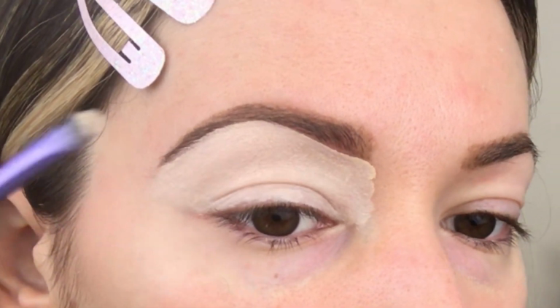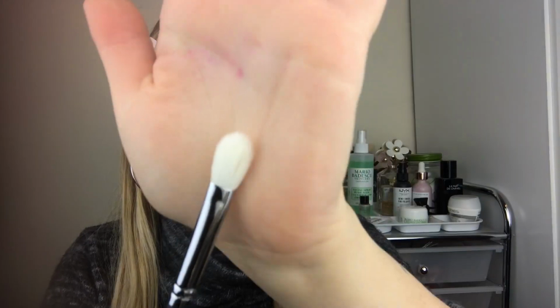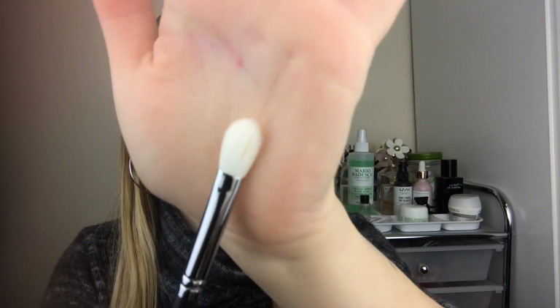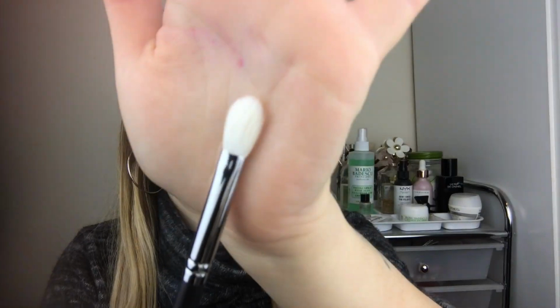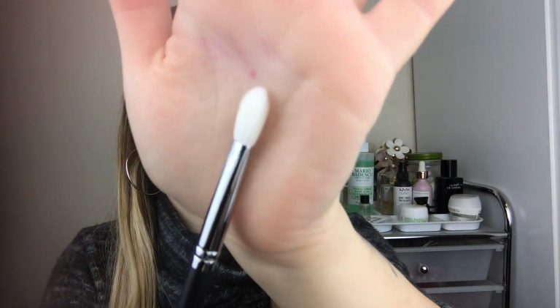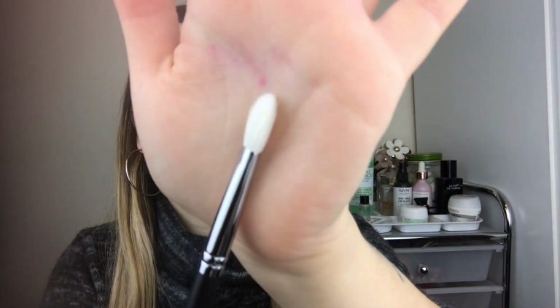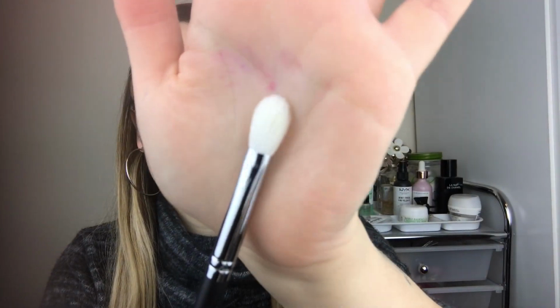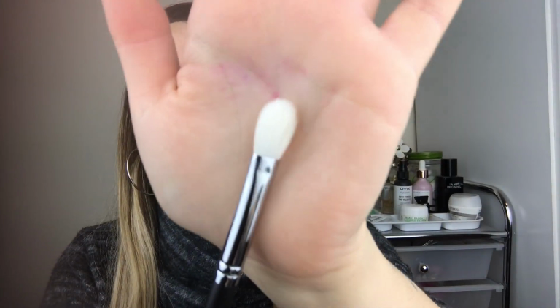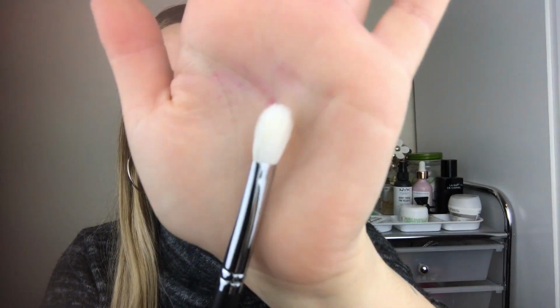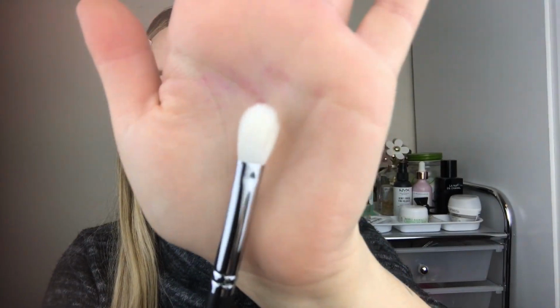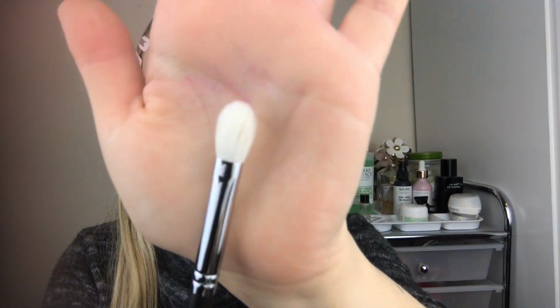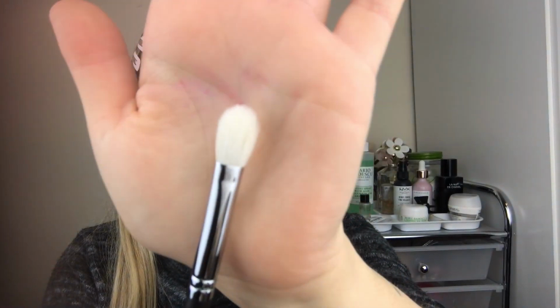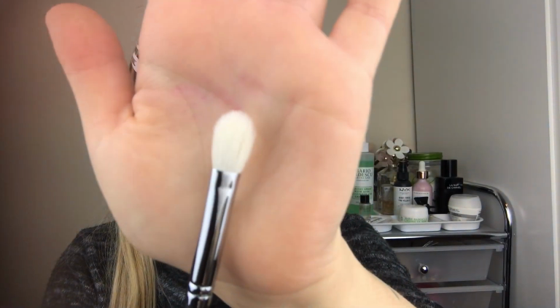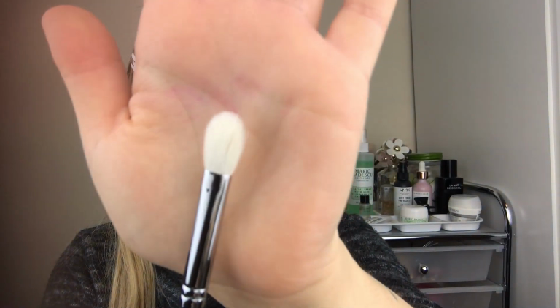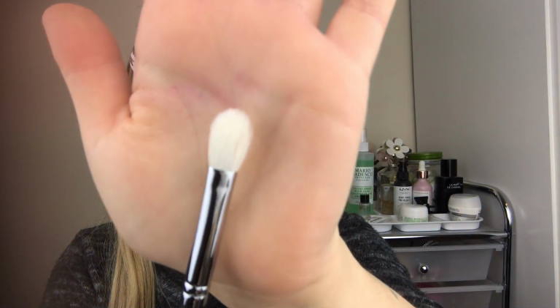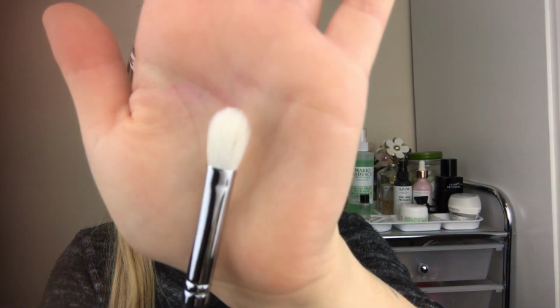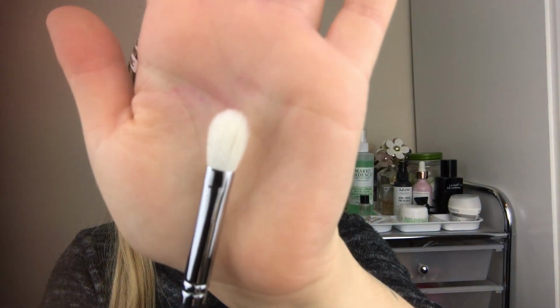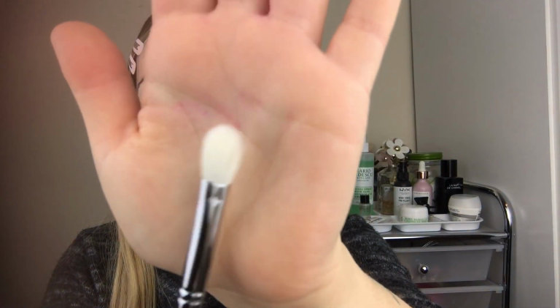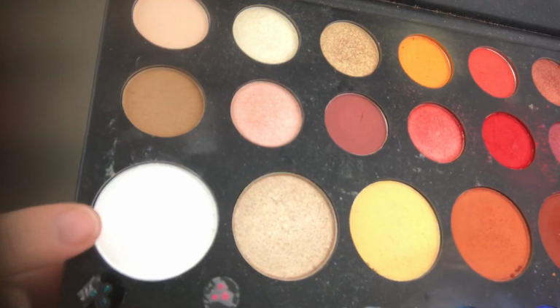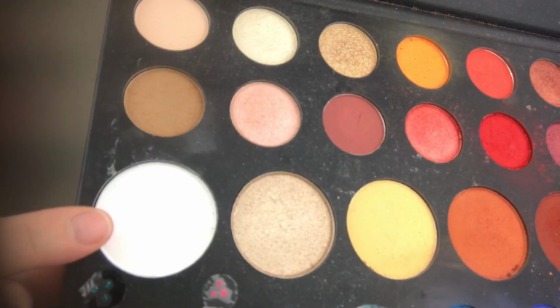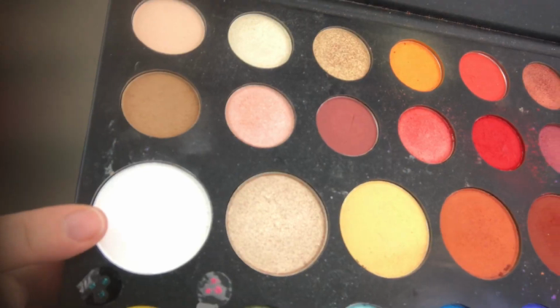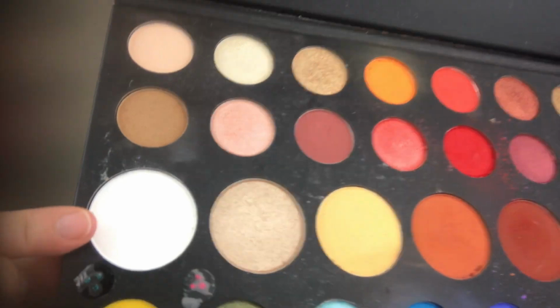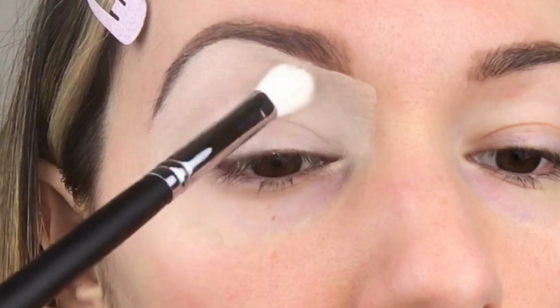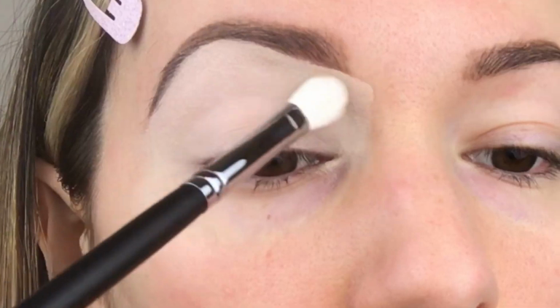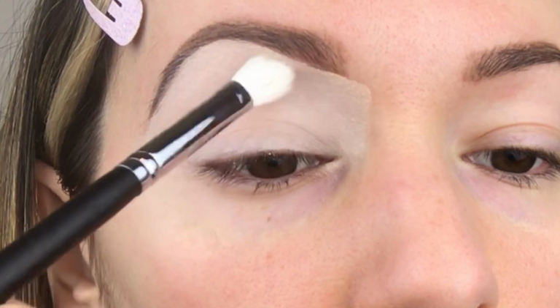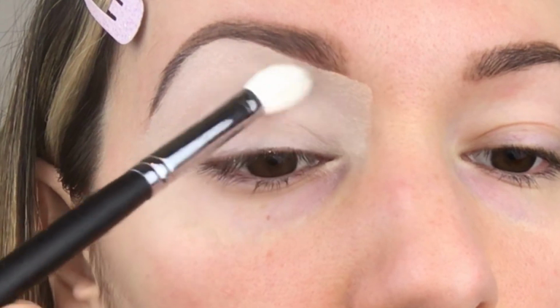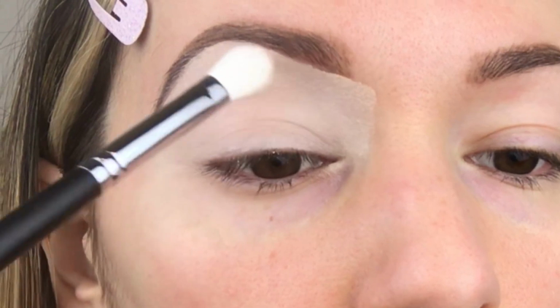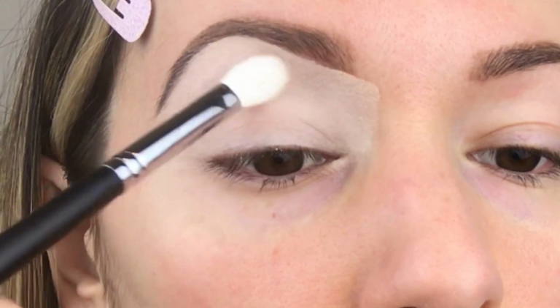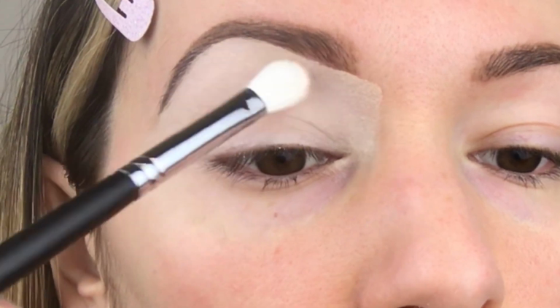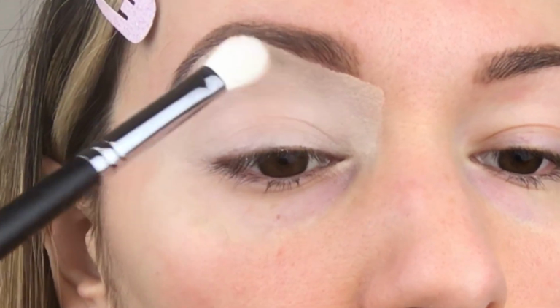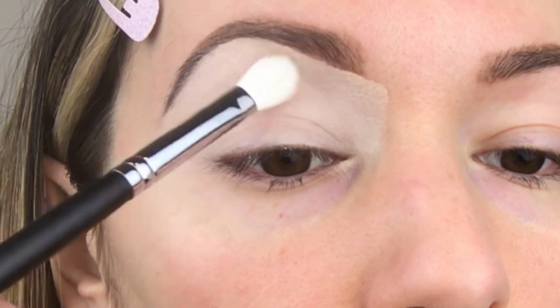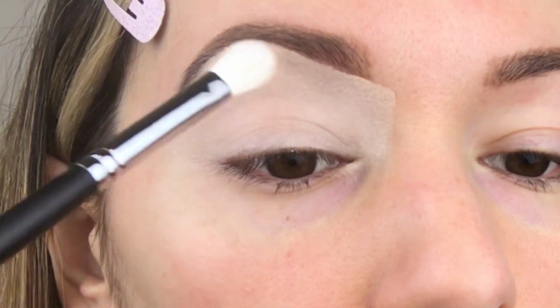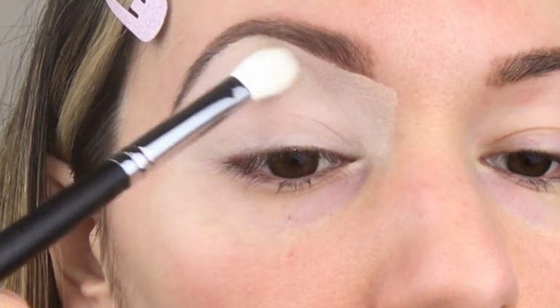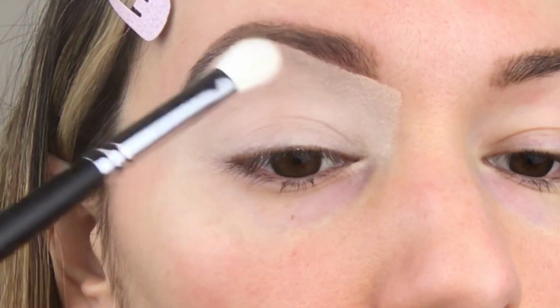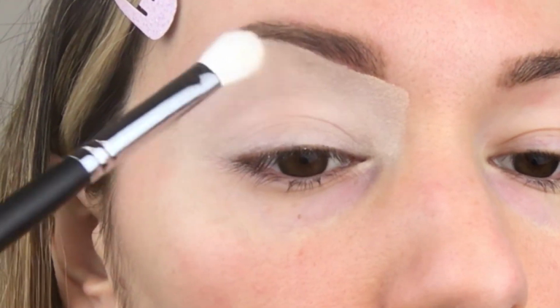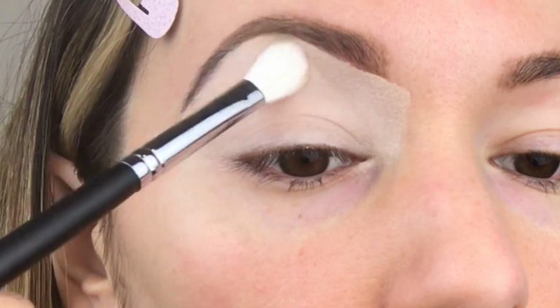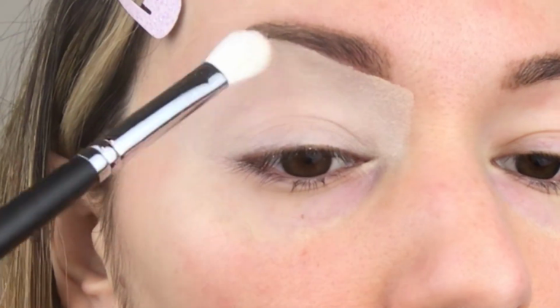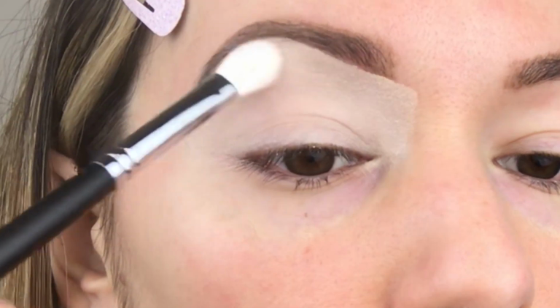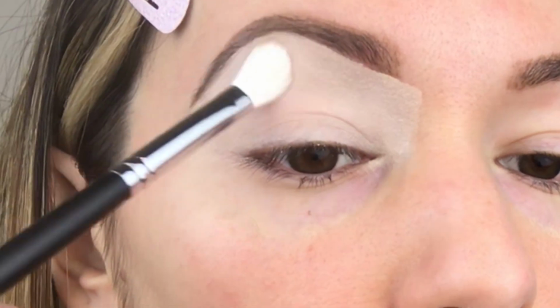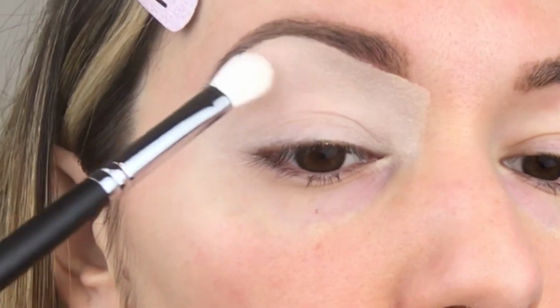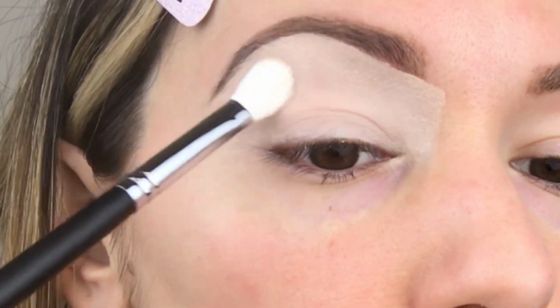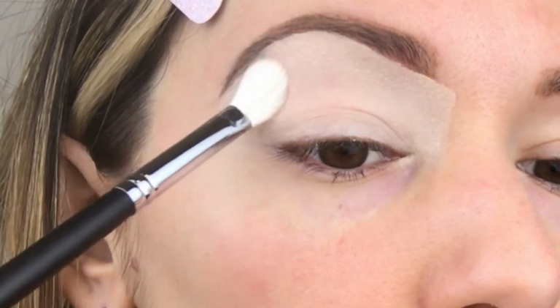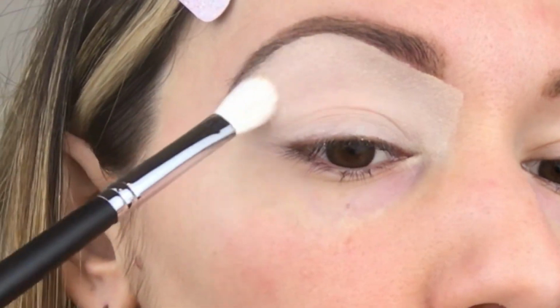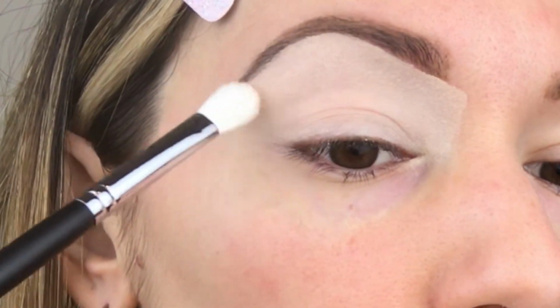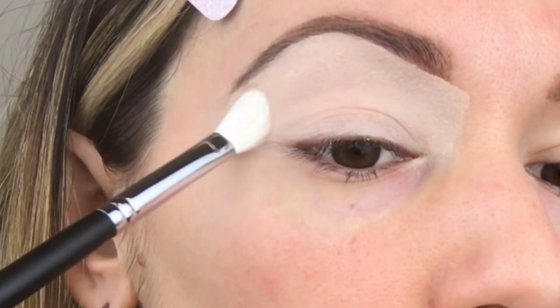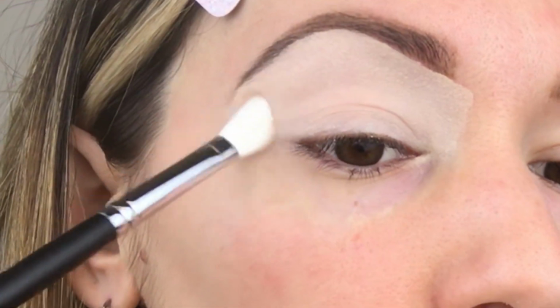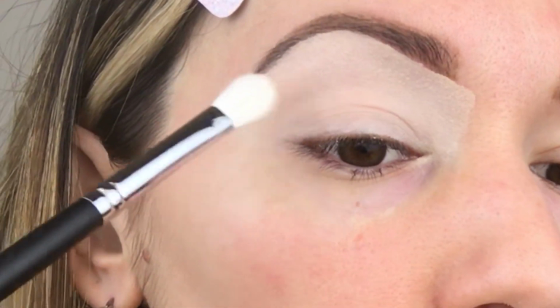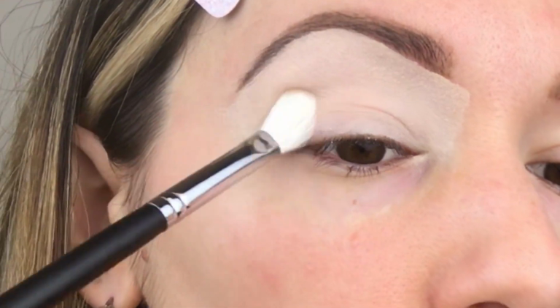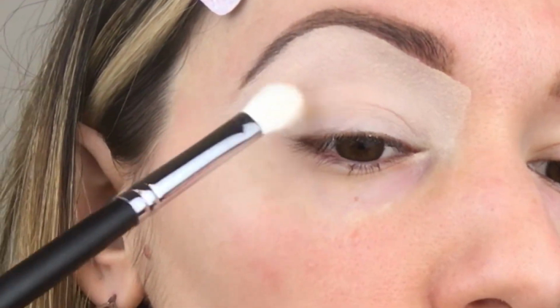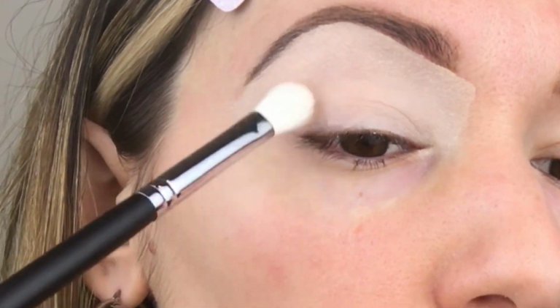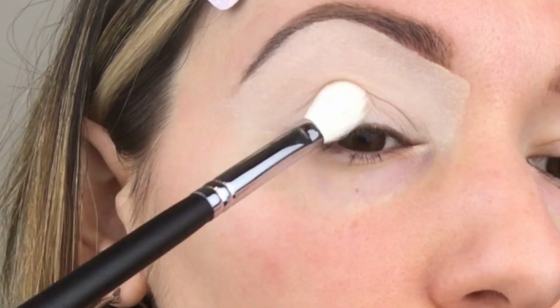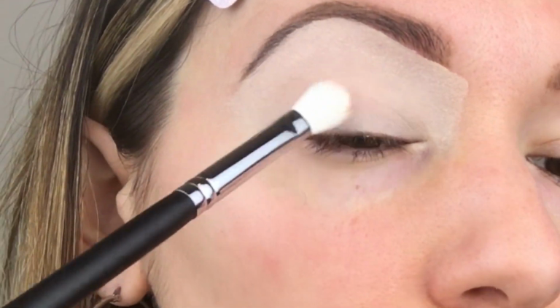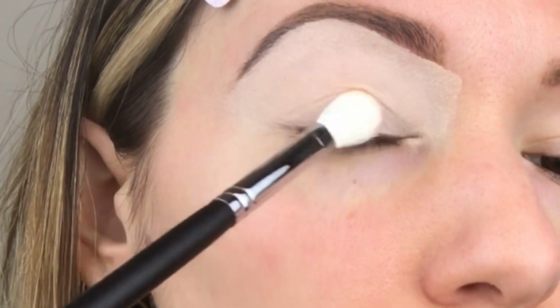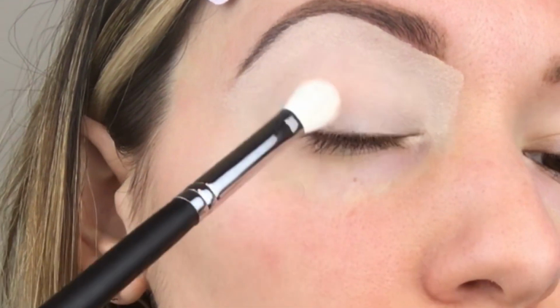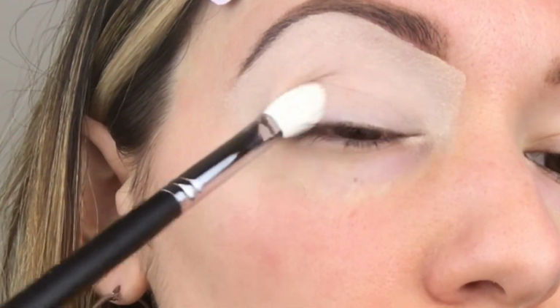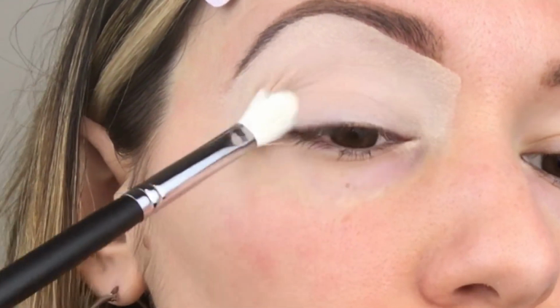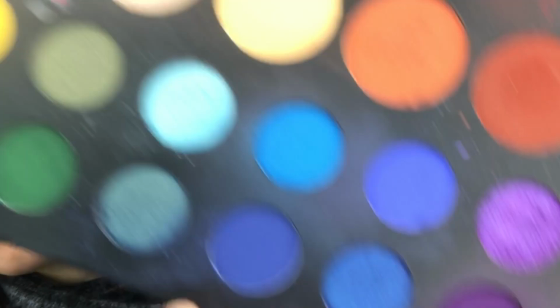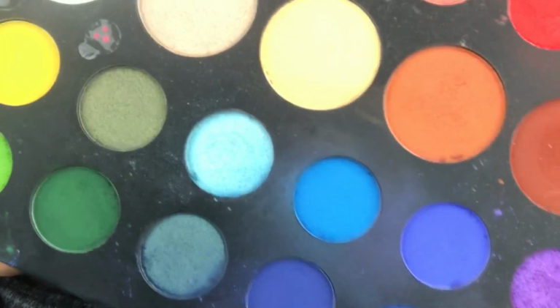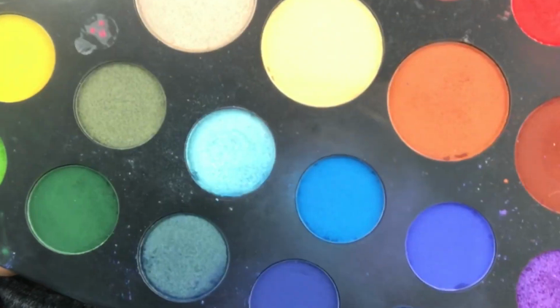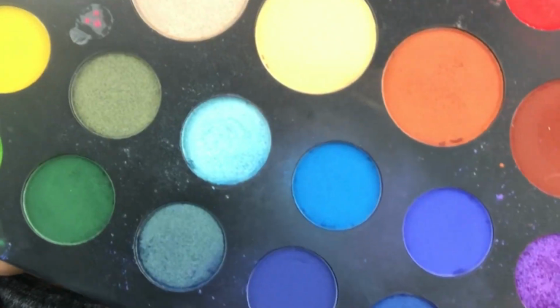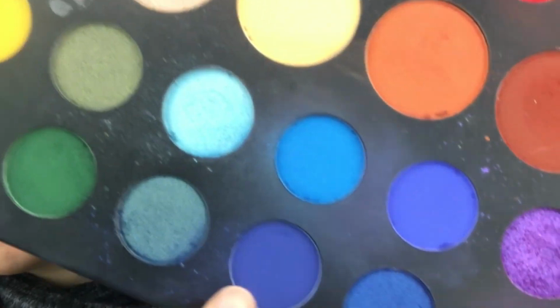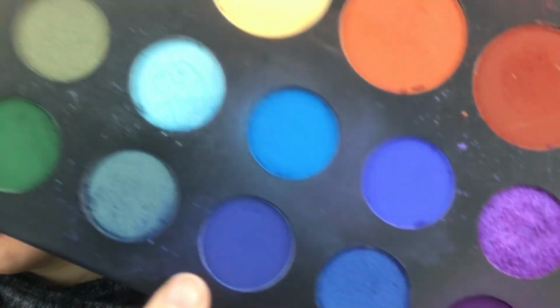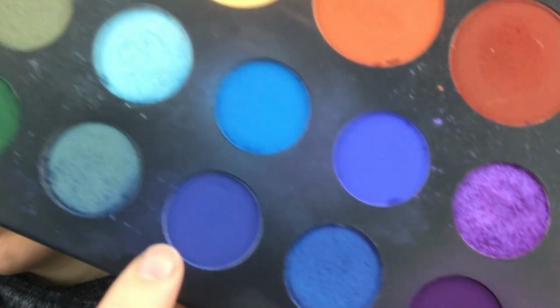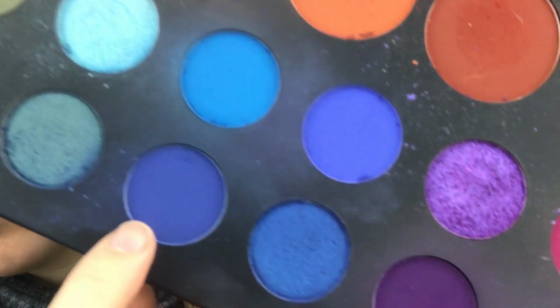Next, using a fluffy crease brush and our white shadow, we are just going to lay the base down for our shadow.